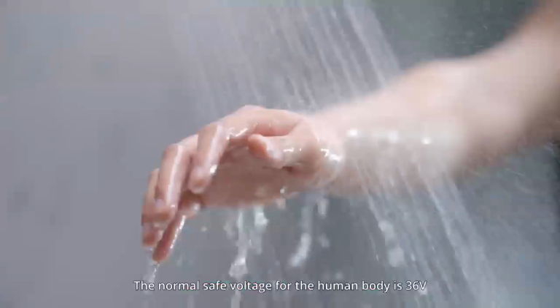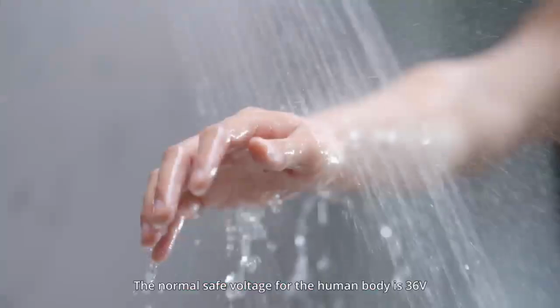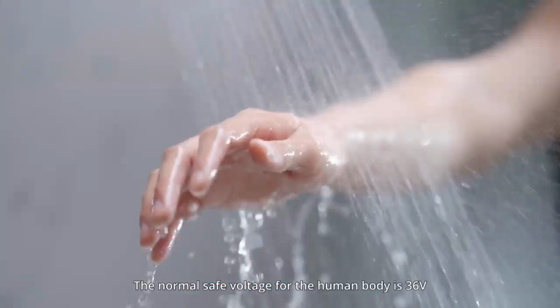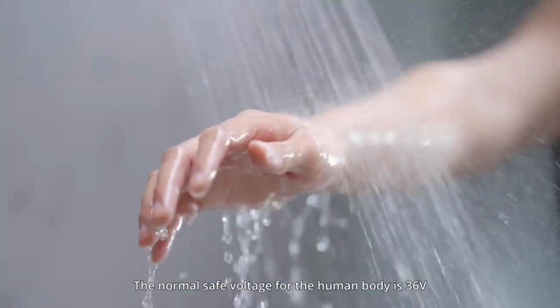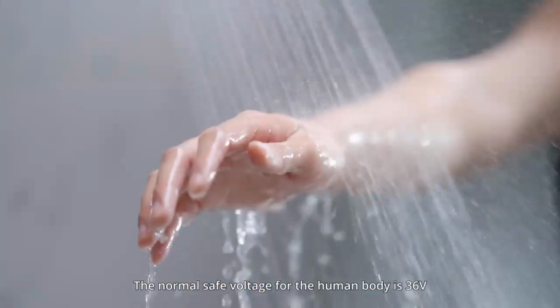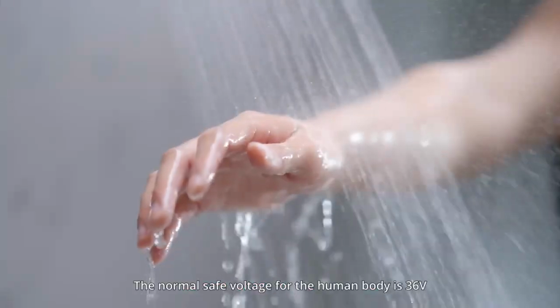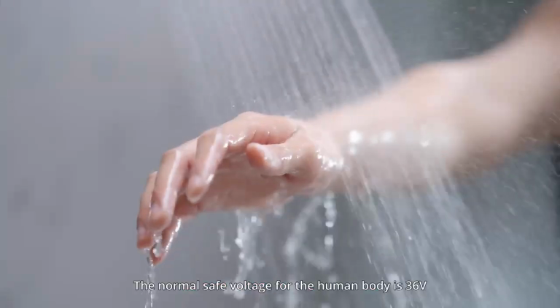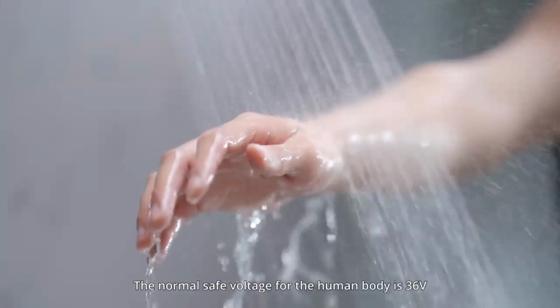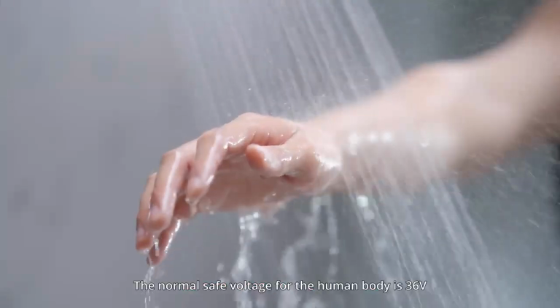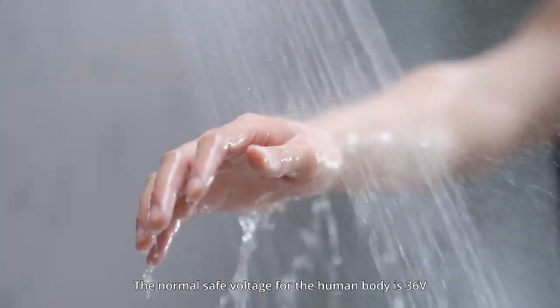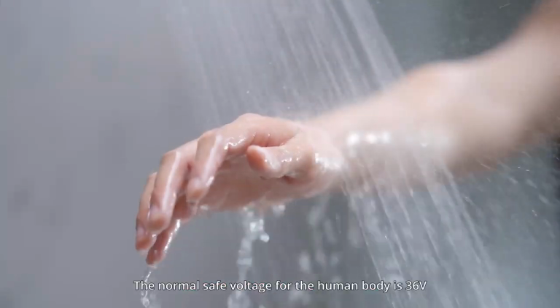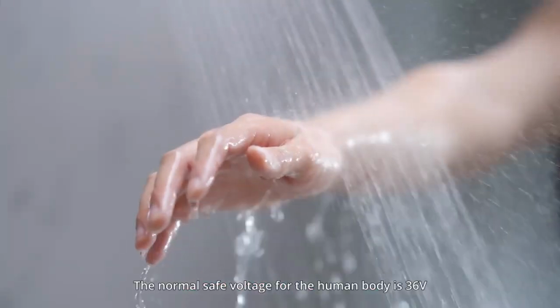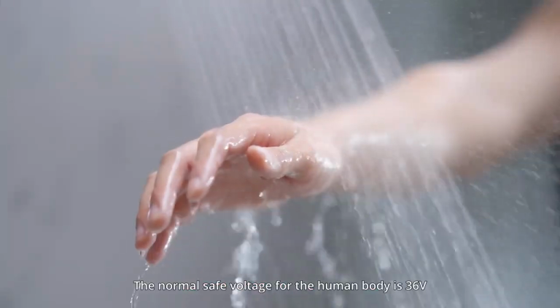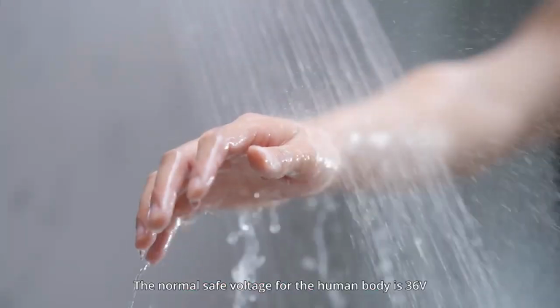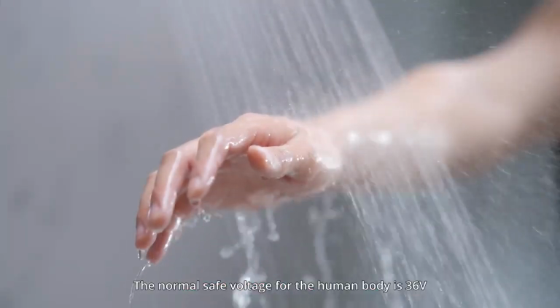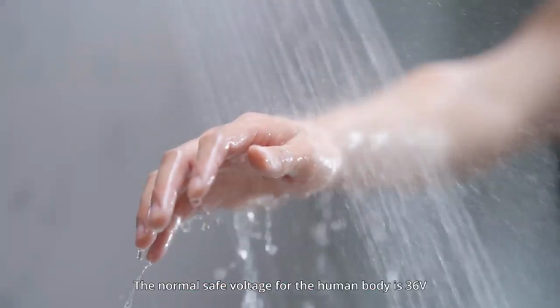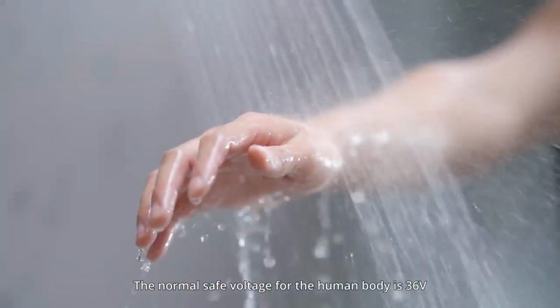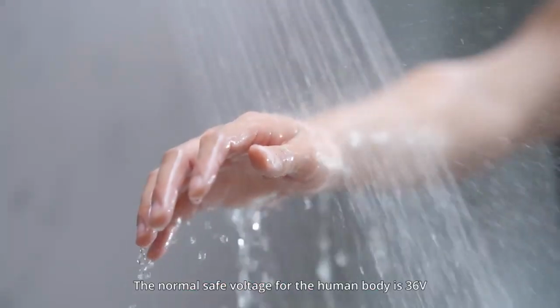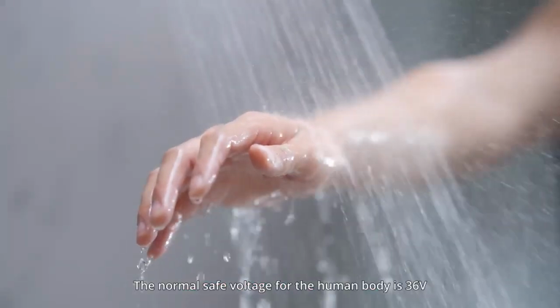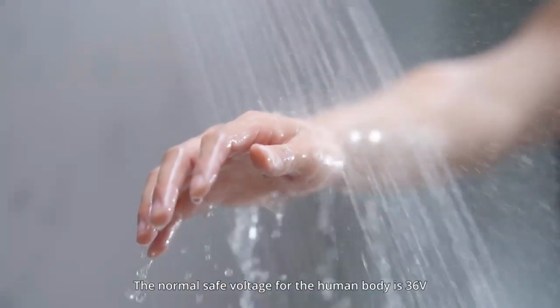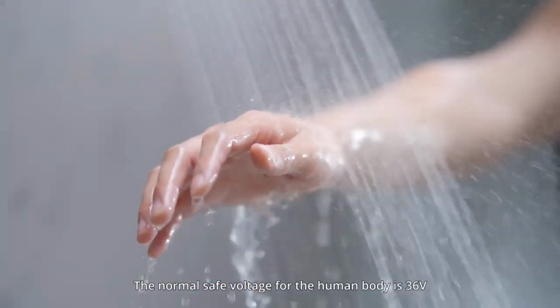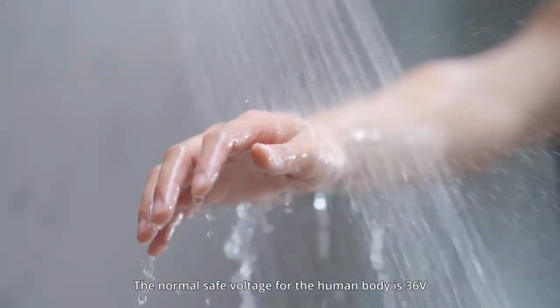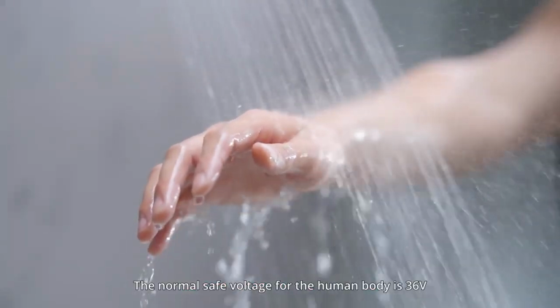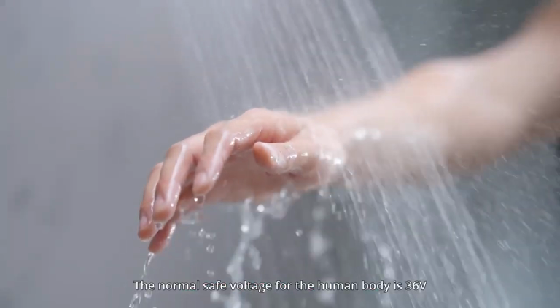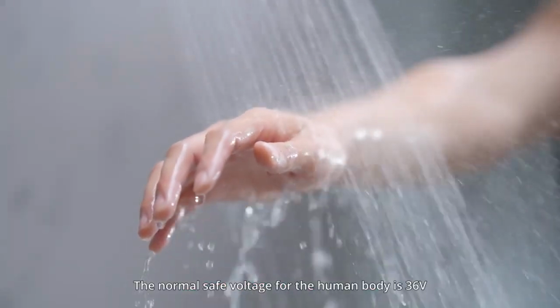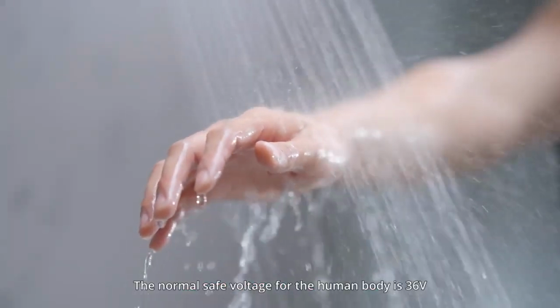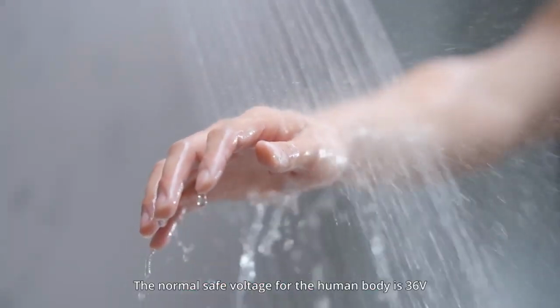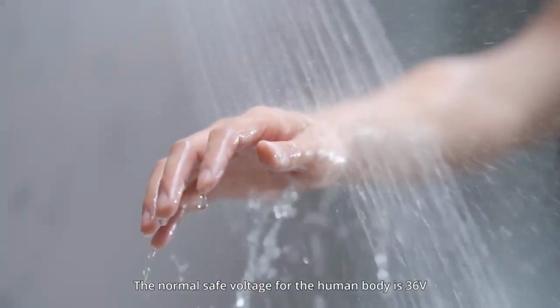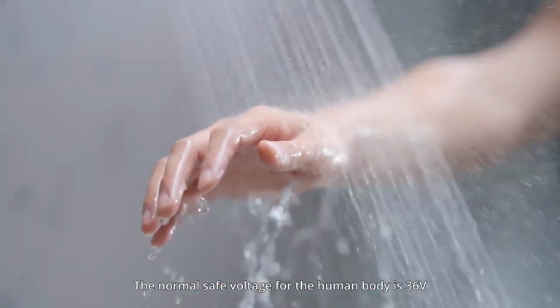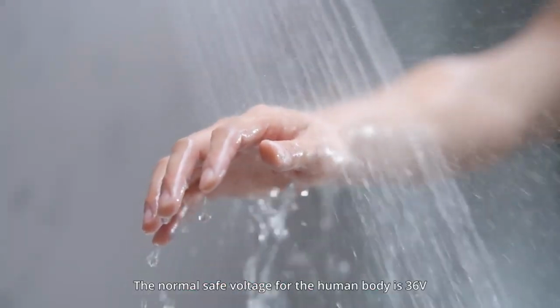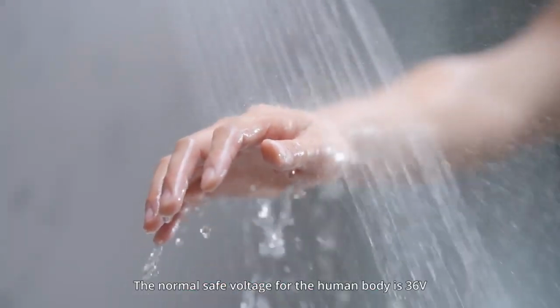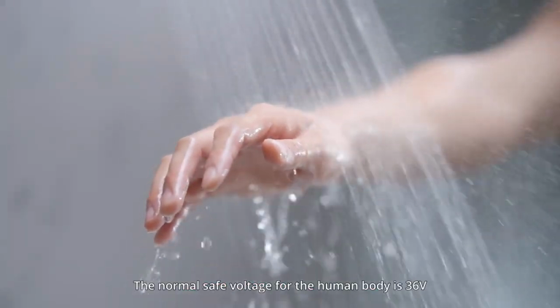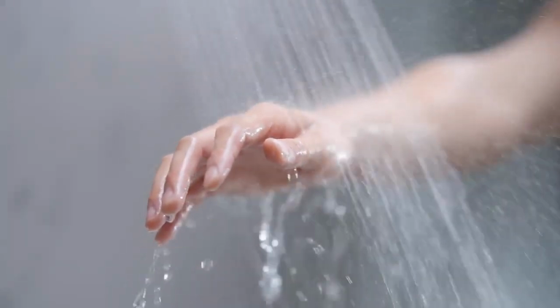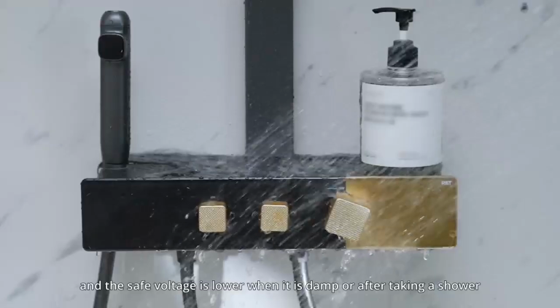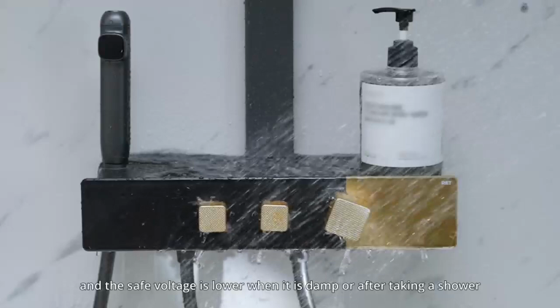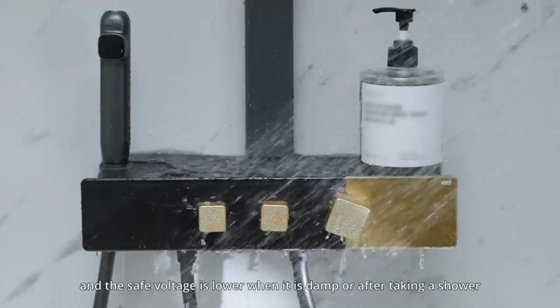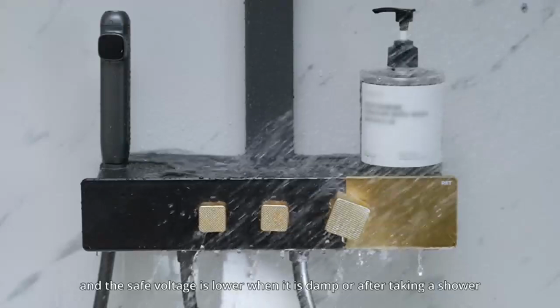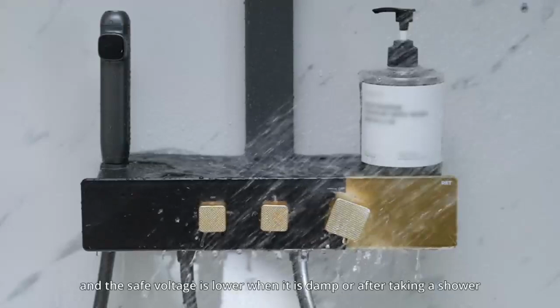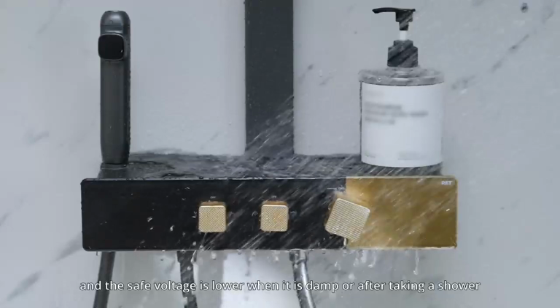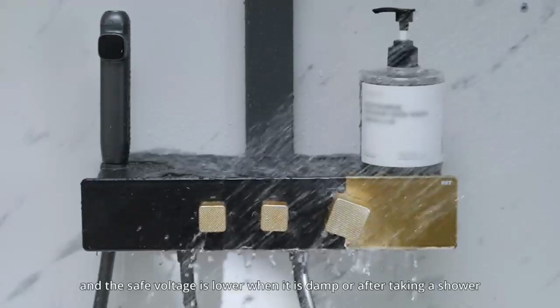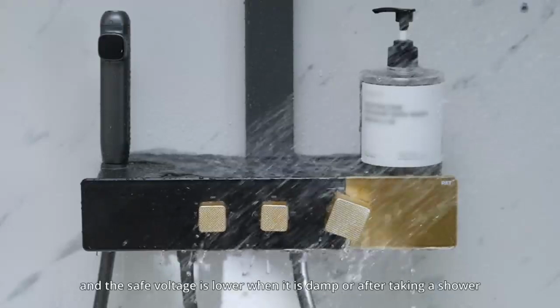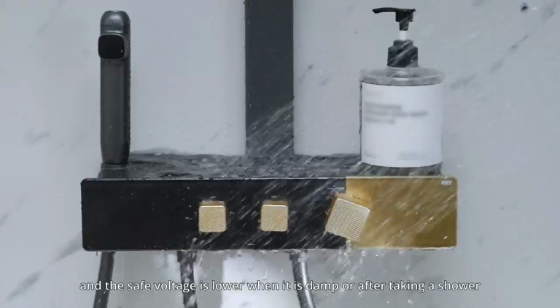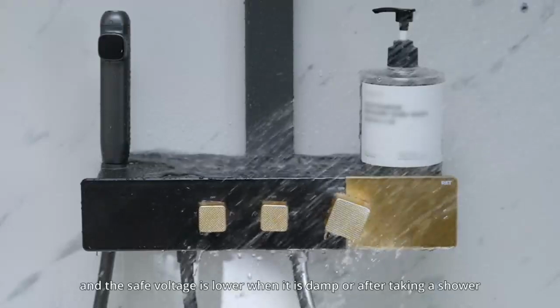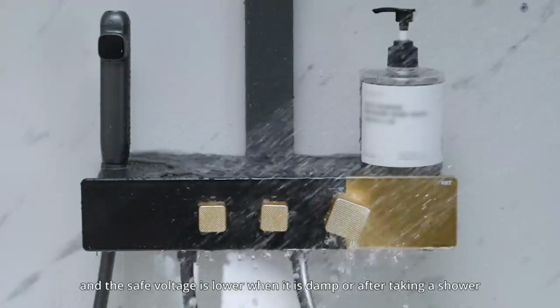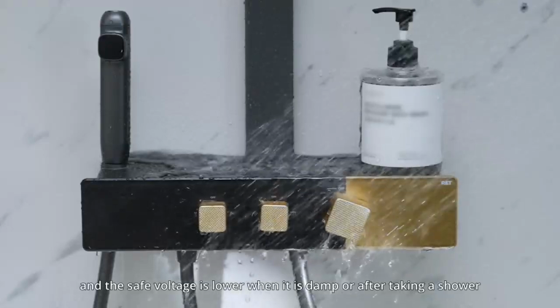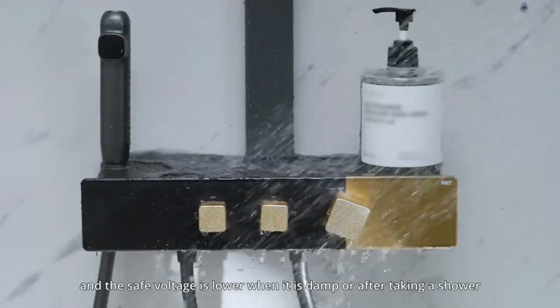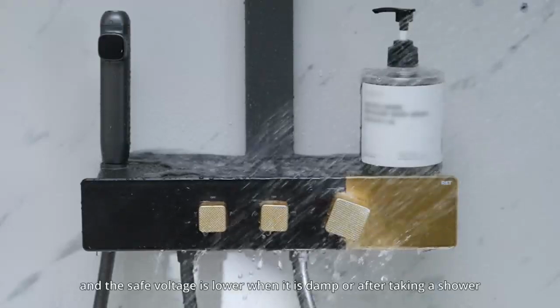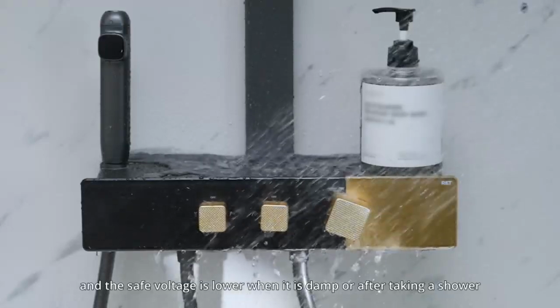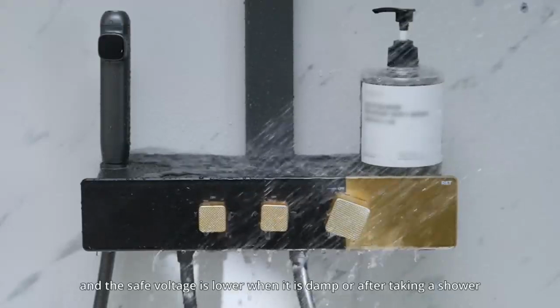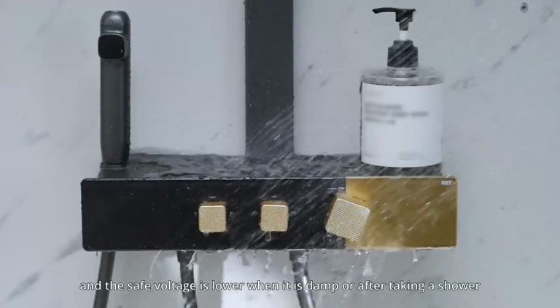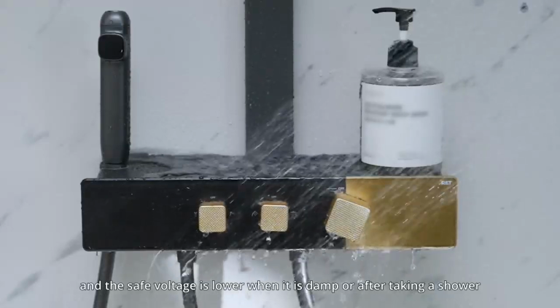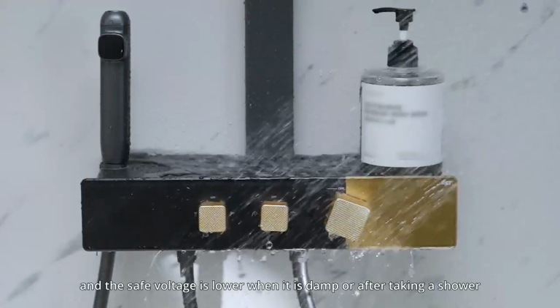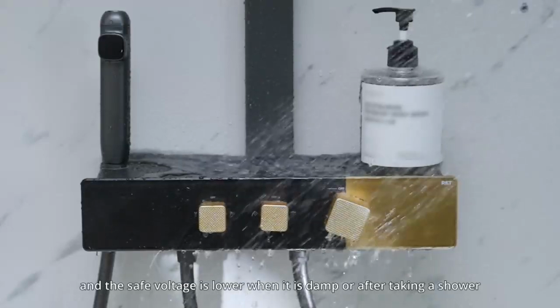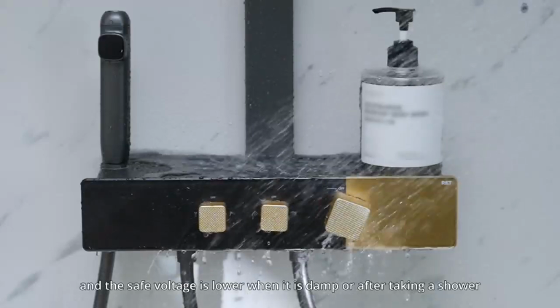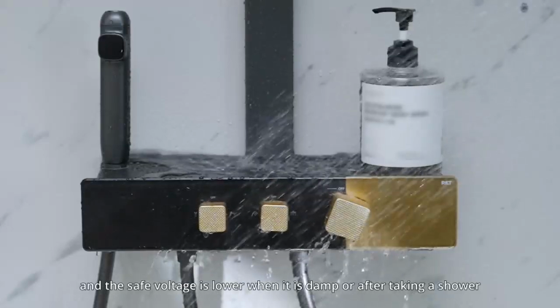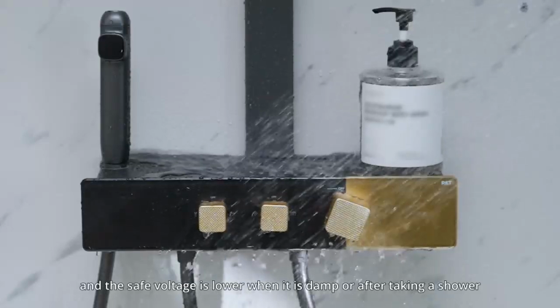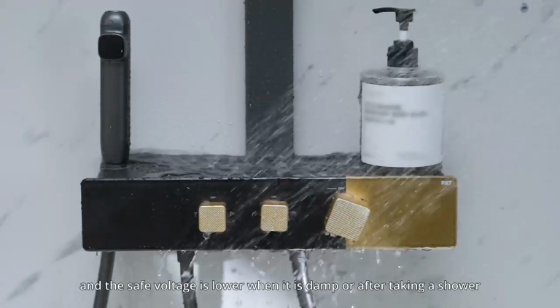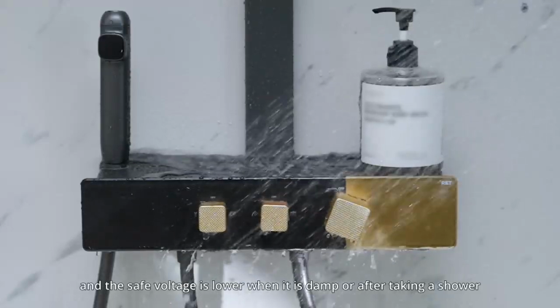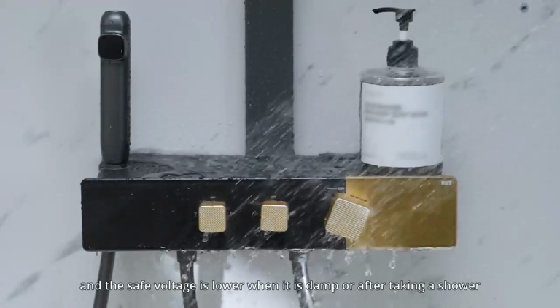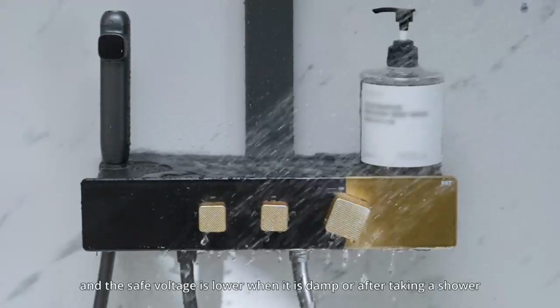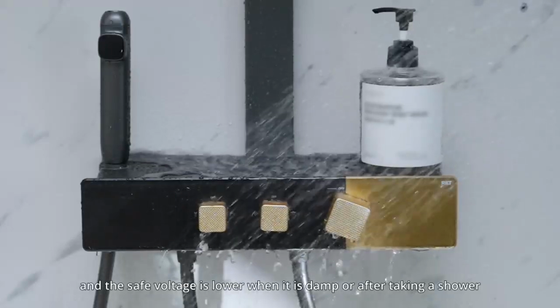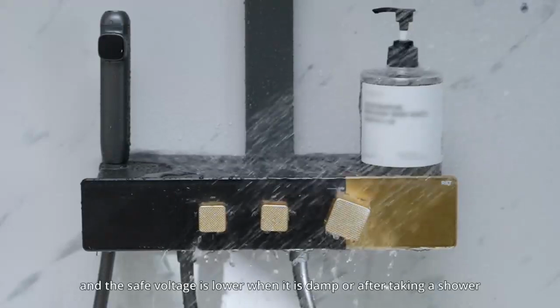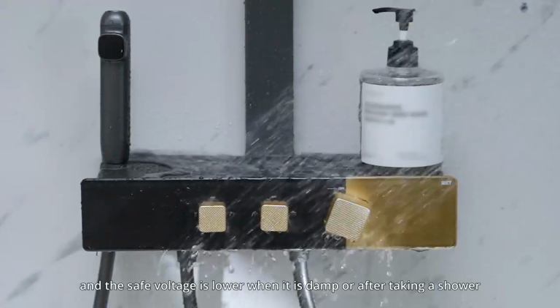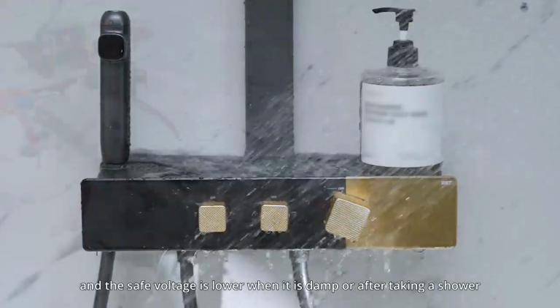The normal safe voltage for the human body is 36 volts, and the safe voltage threshold is even lower when it is damp or after taking a shower.